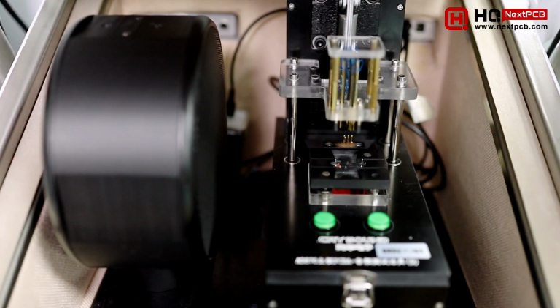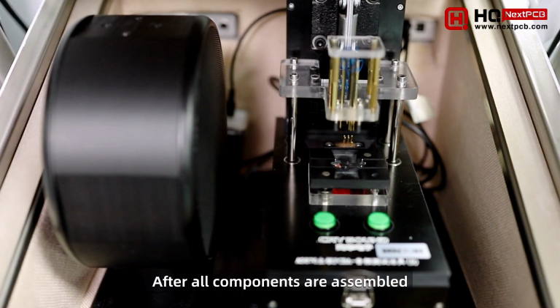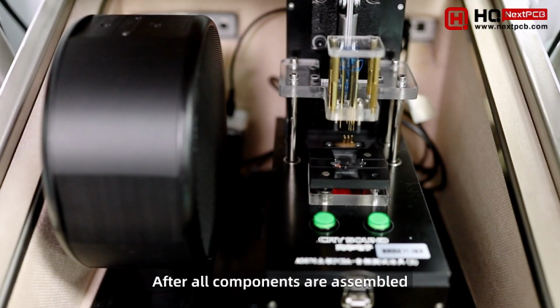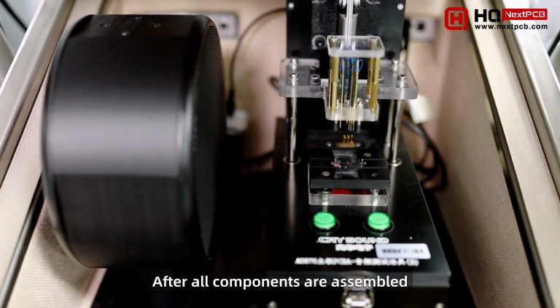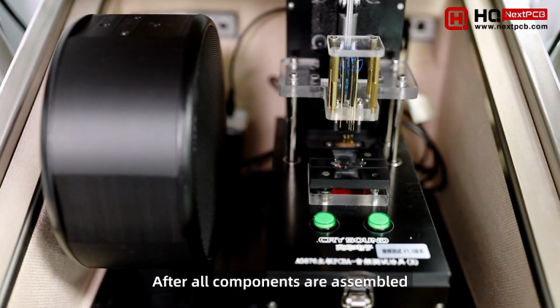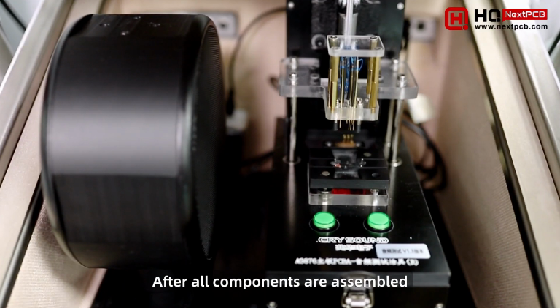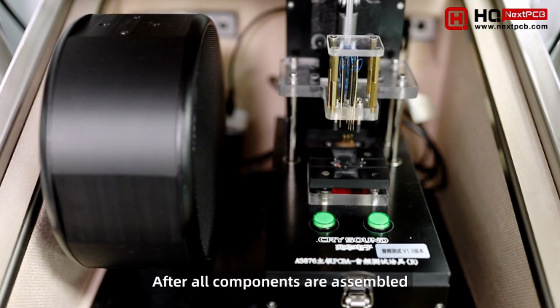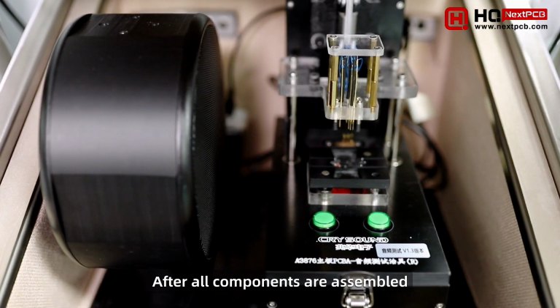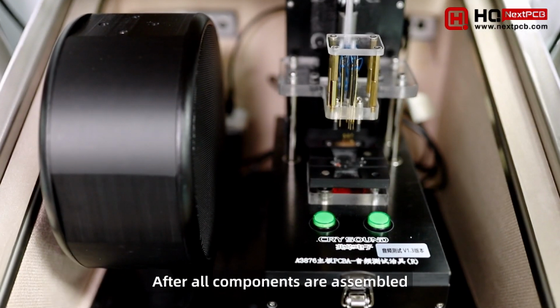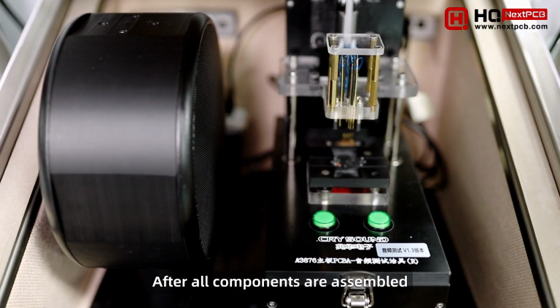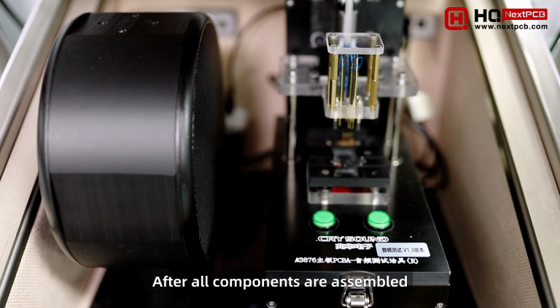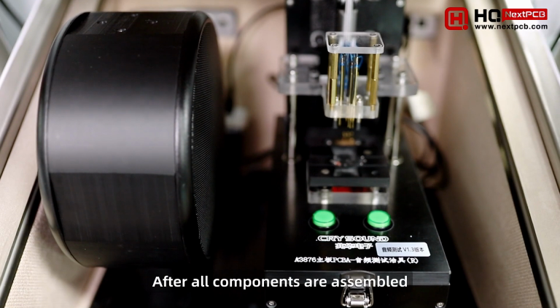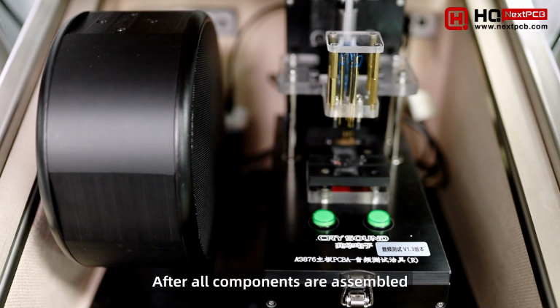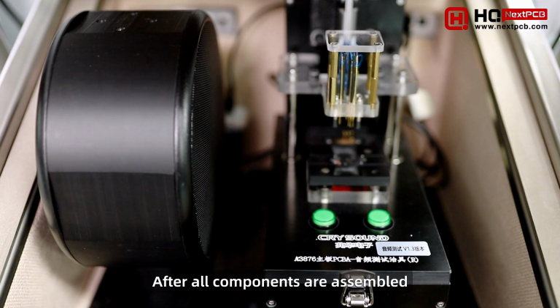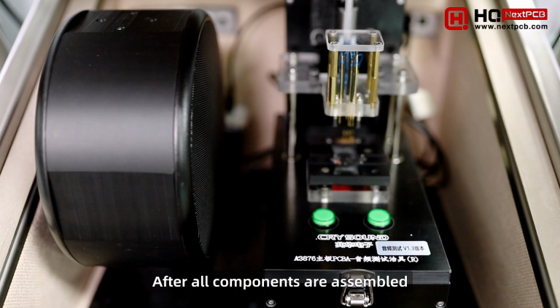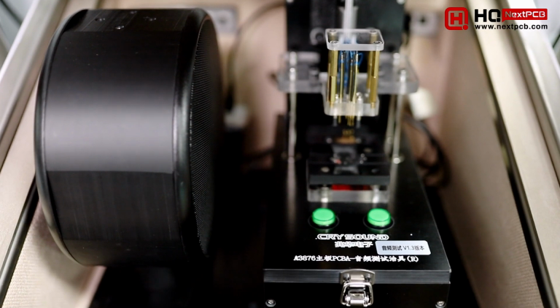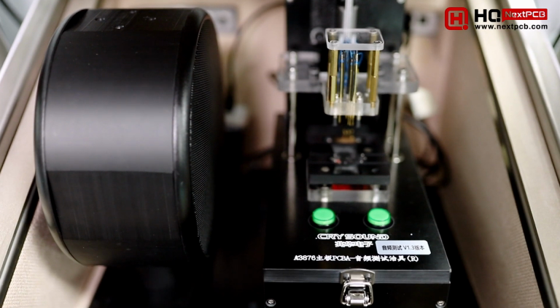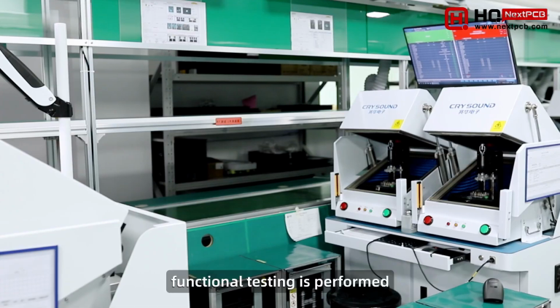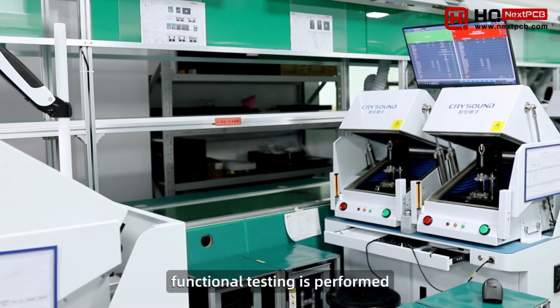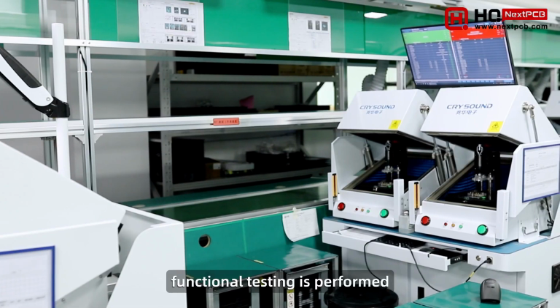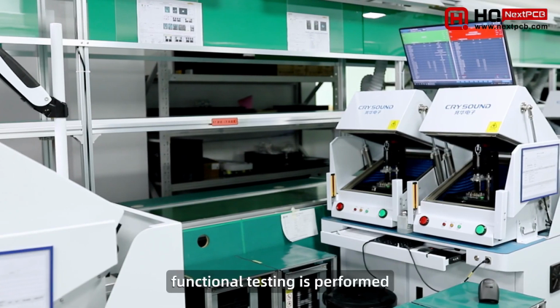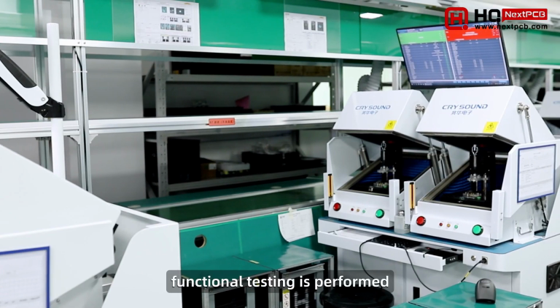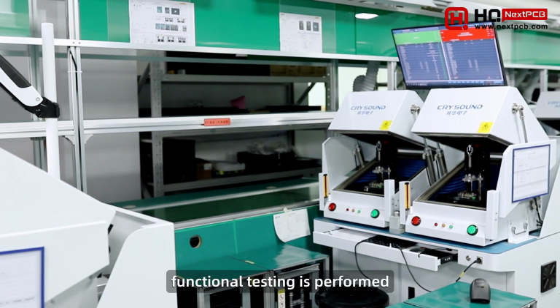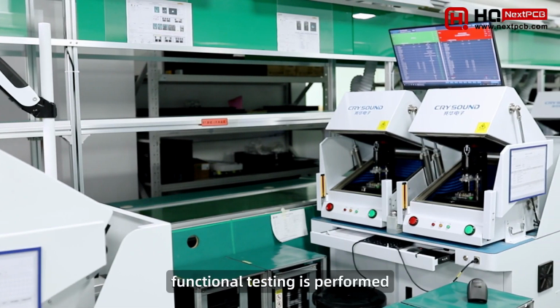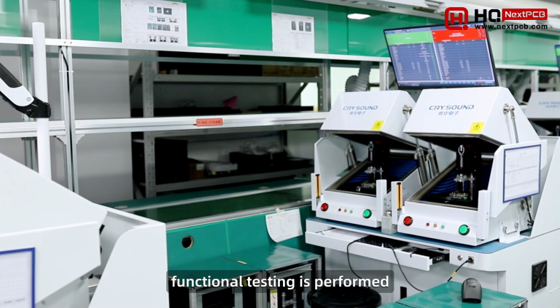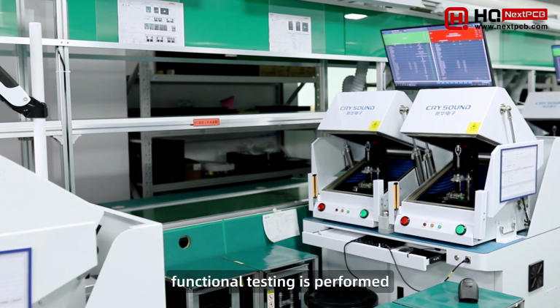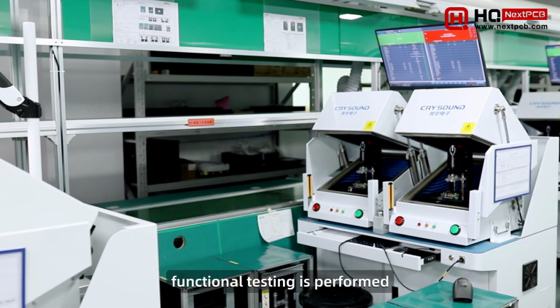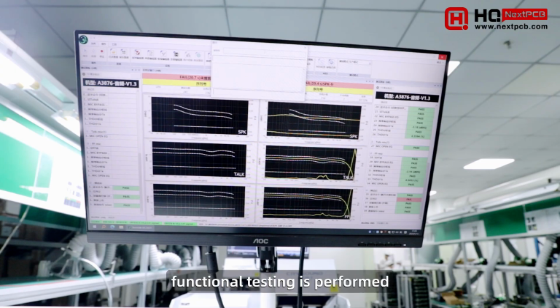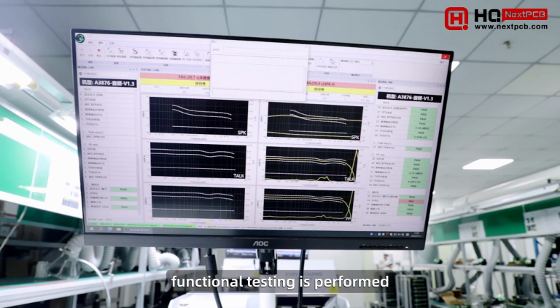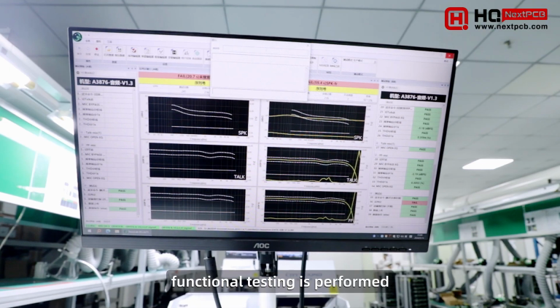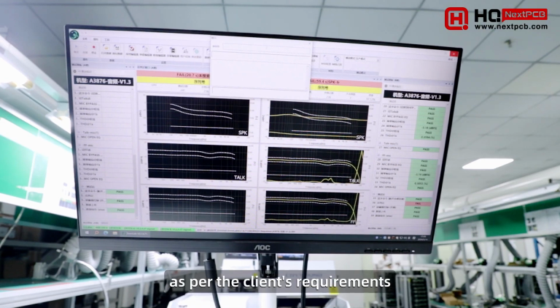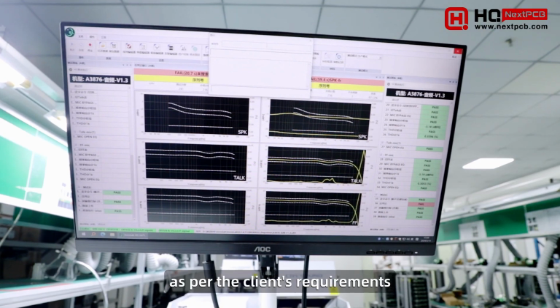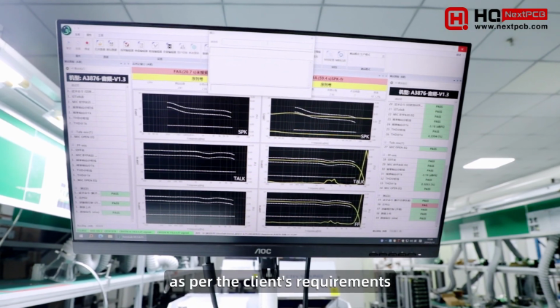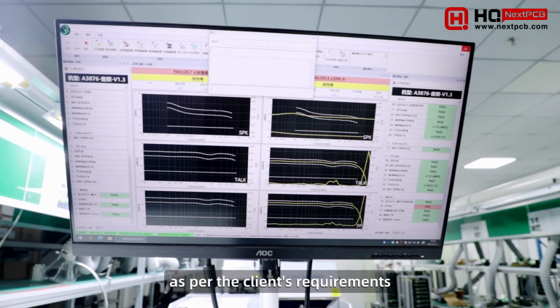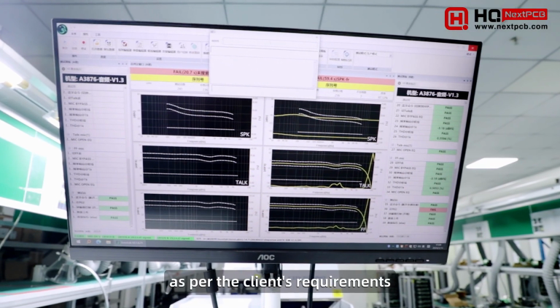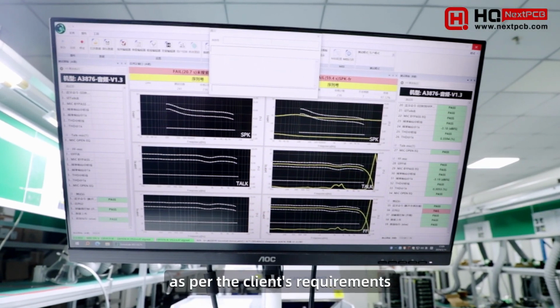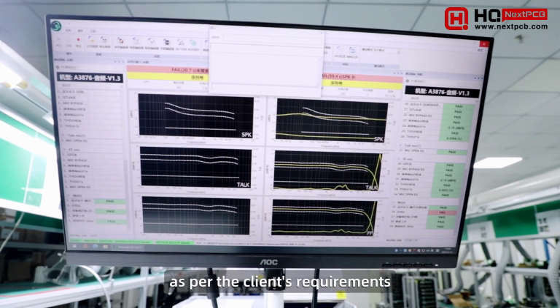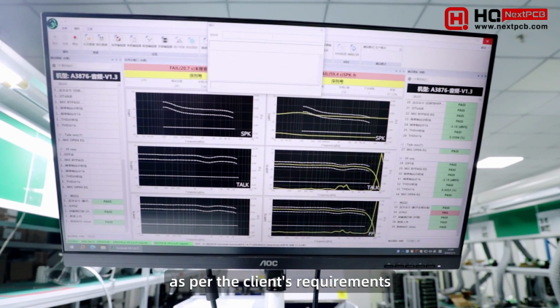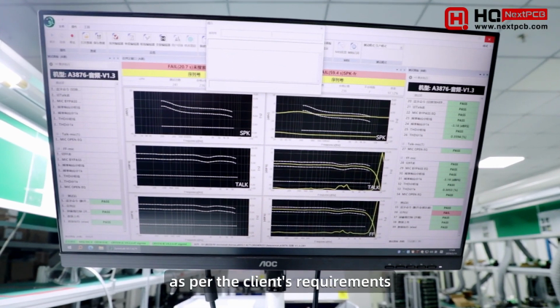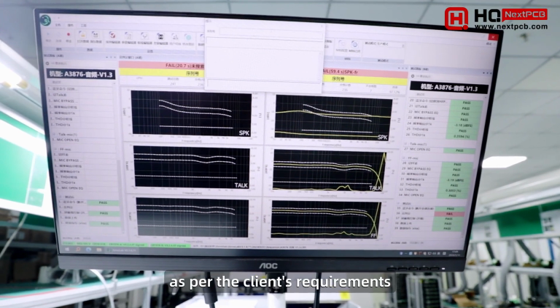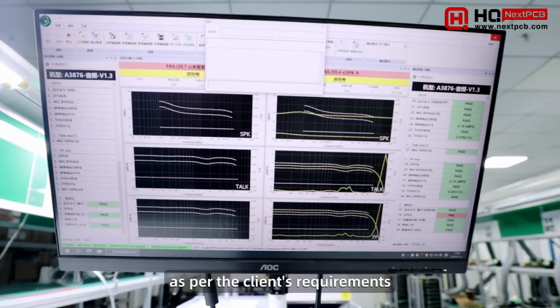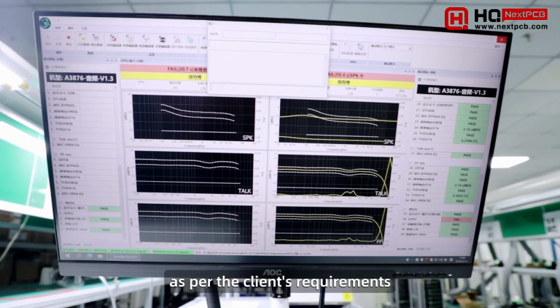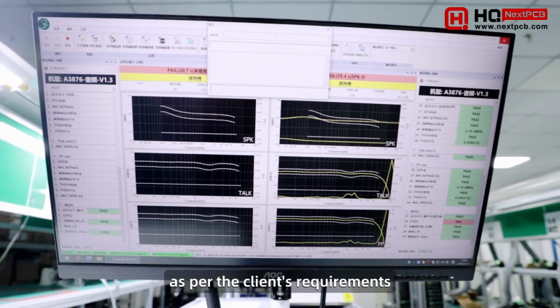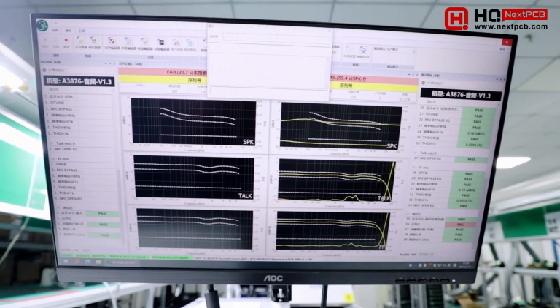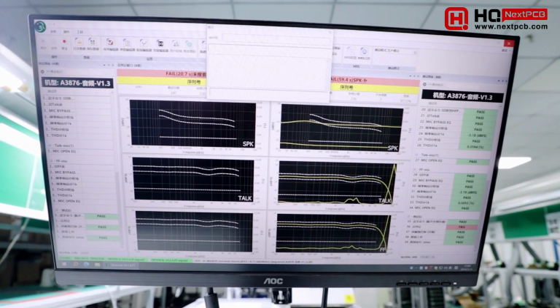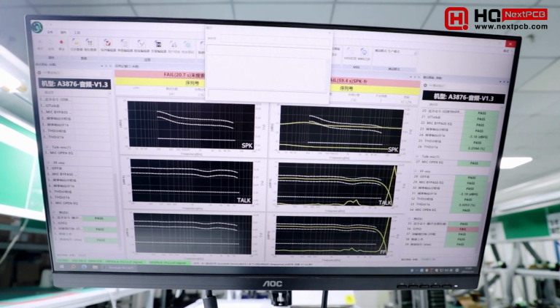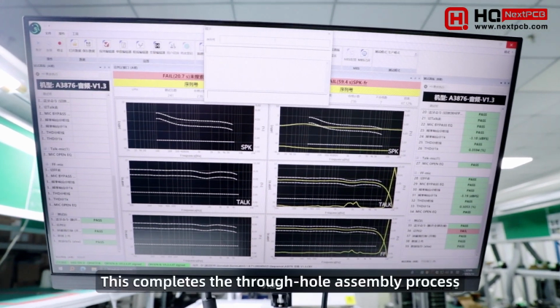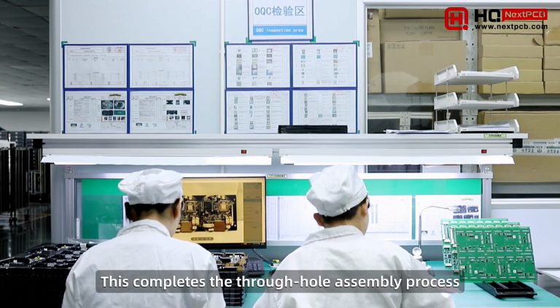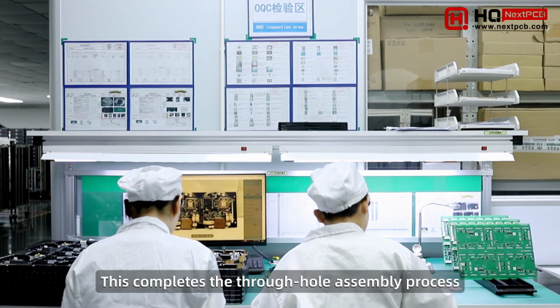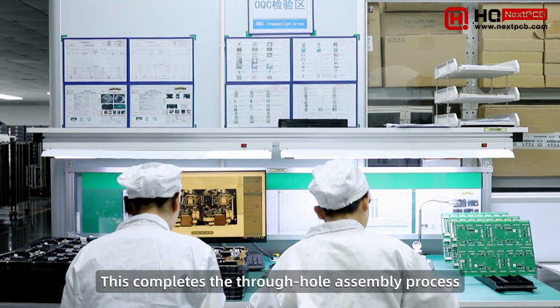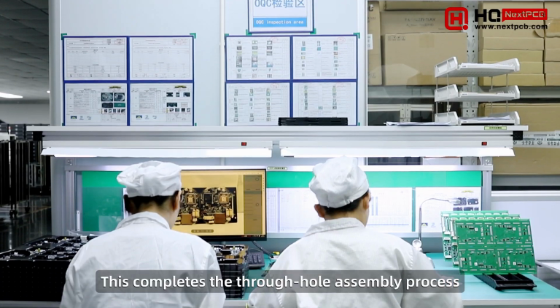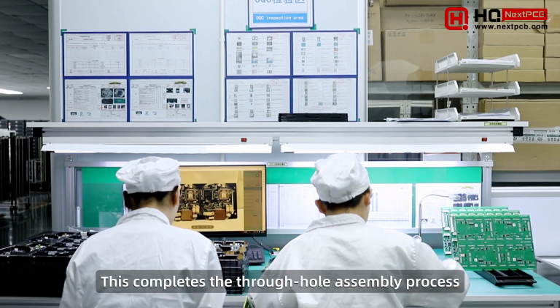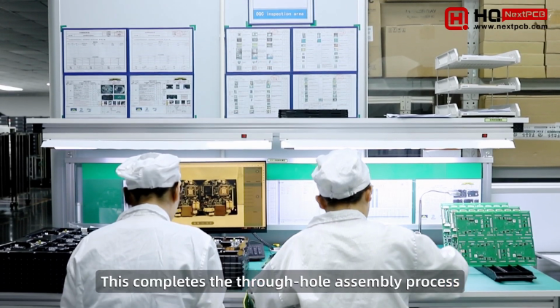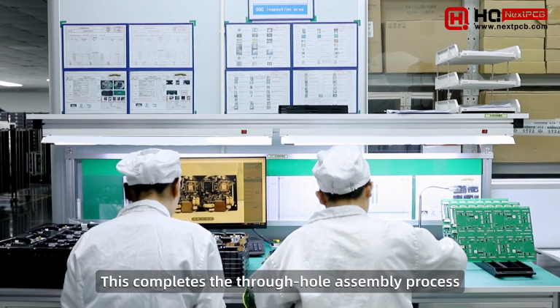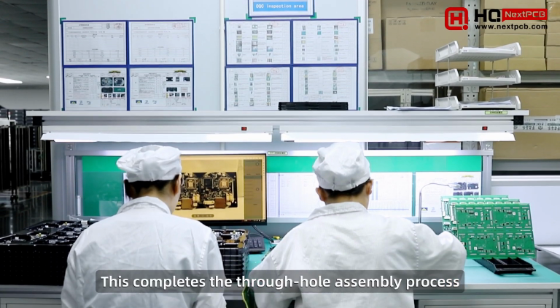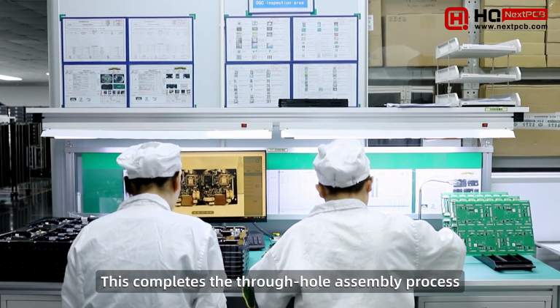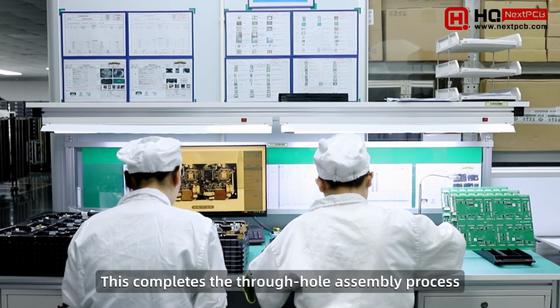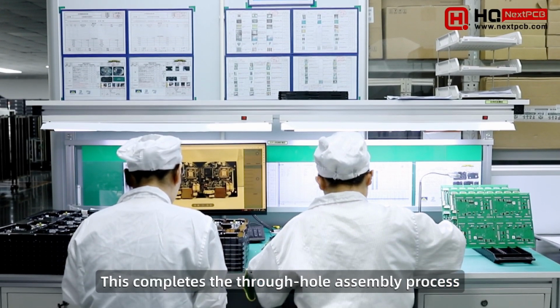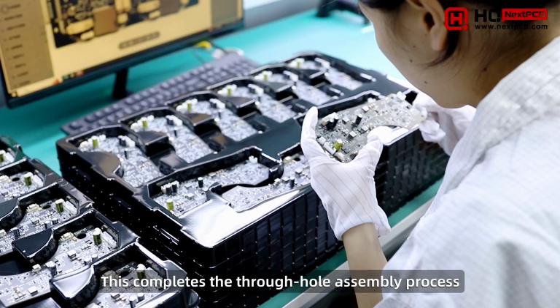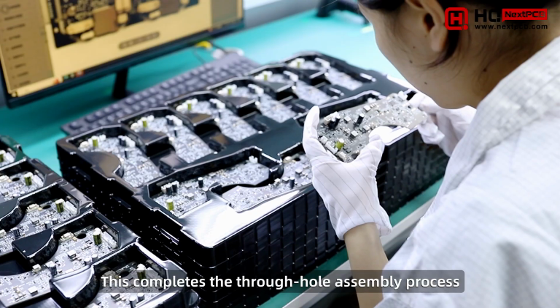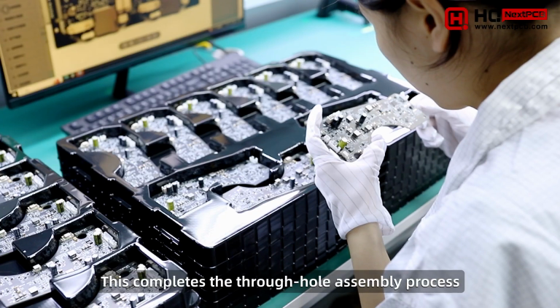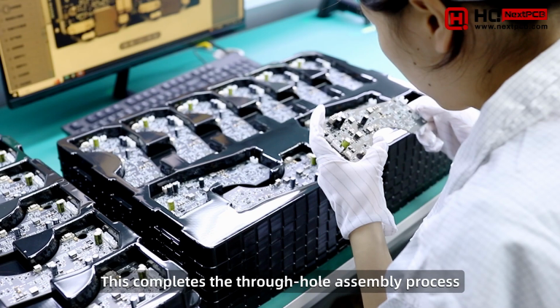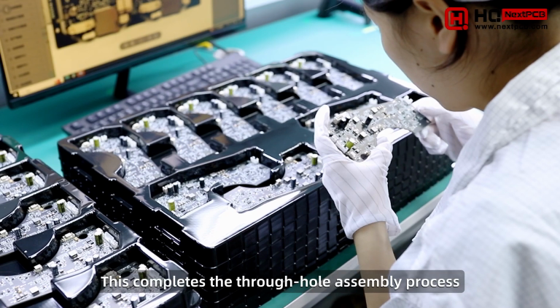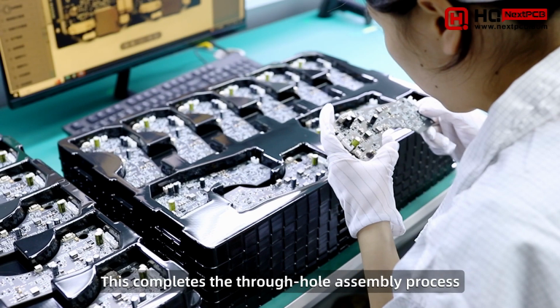After all components are assembled, functional testing is performed as per the client's requirements. This completes the through-hole assembly process.